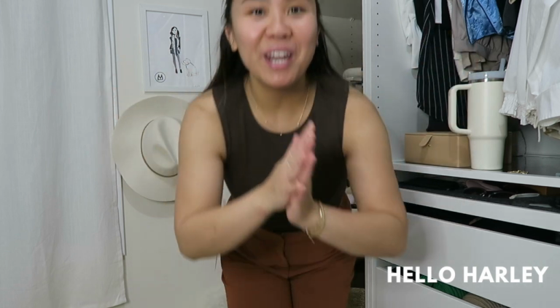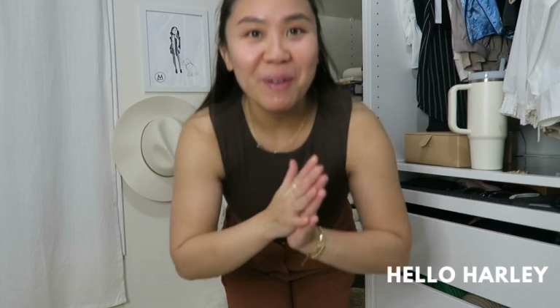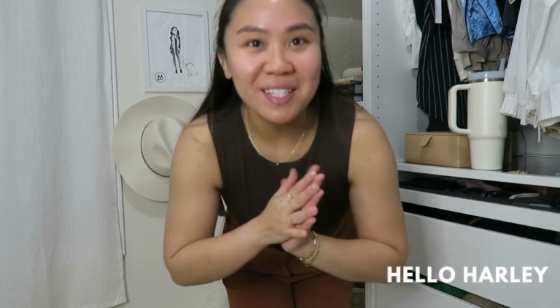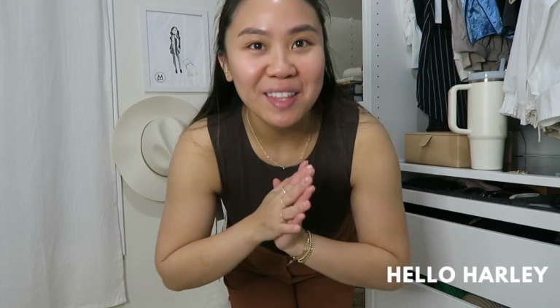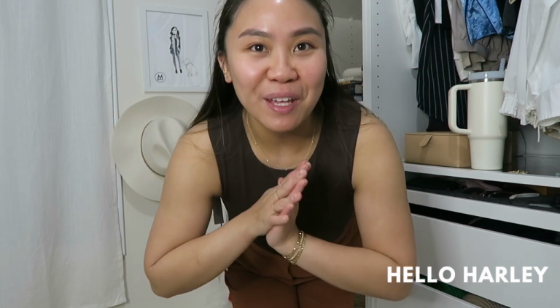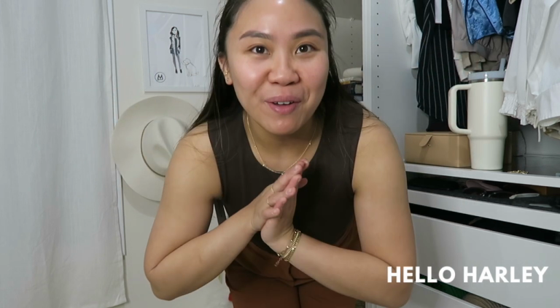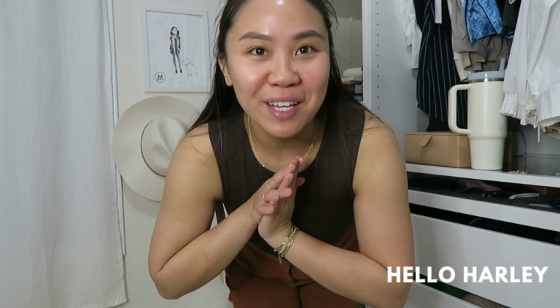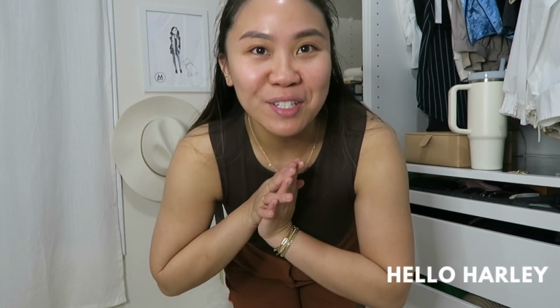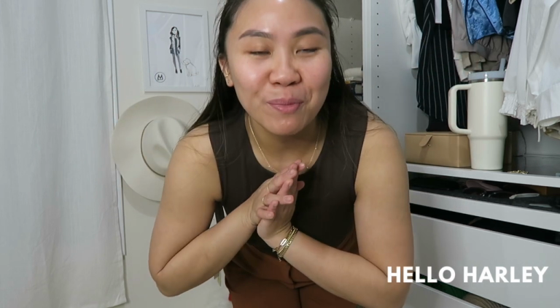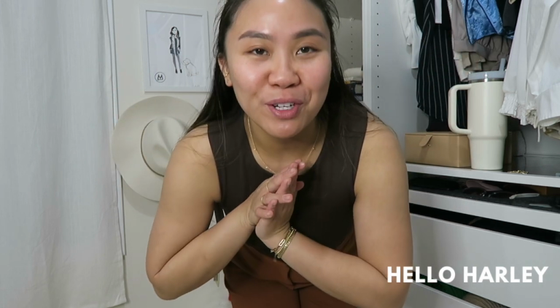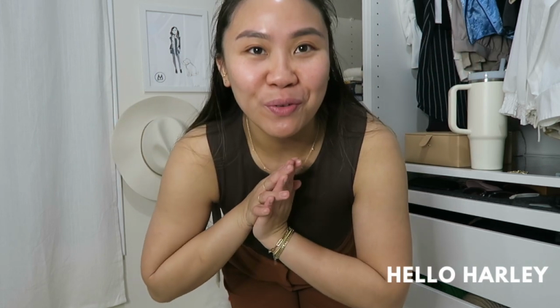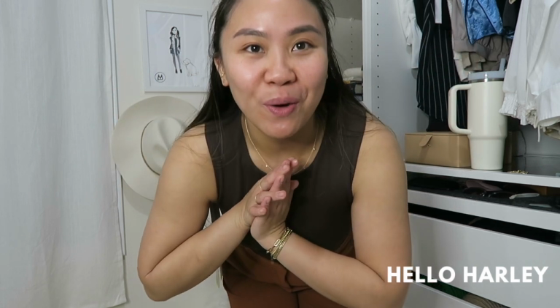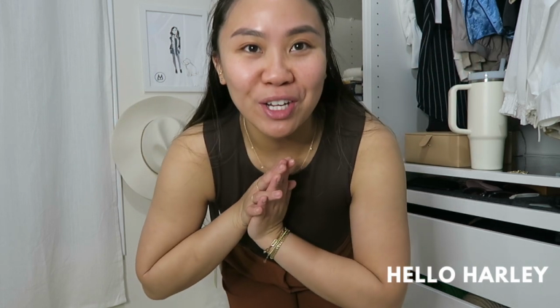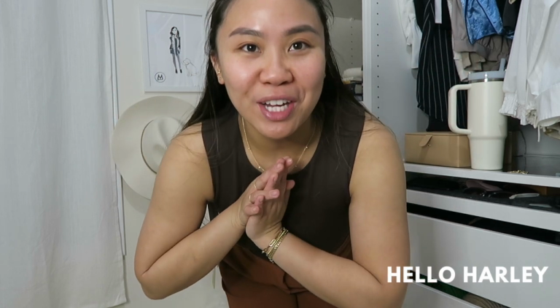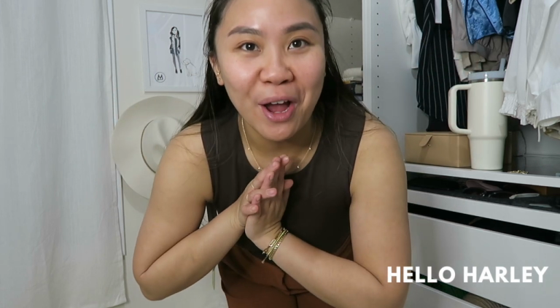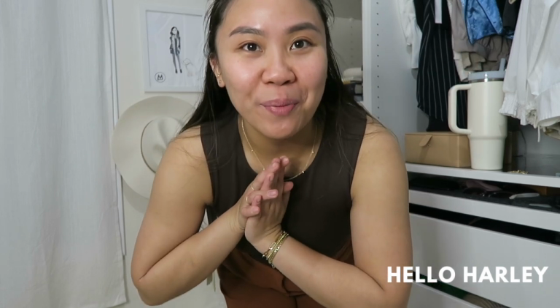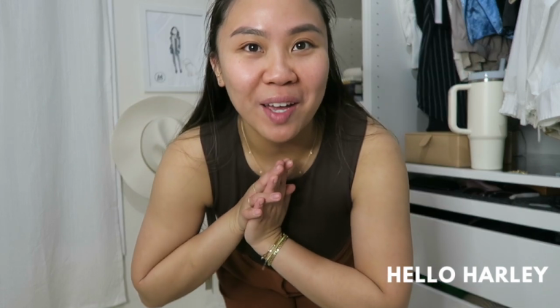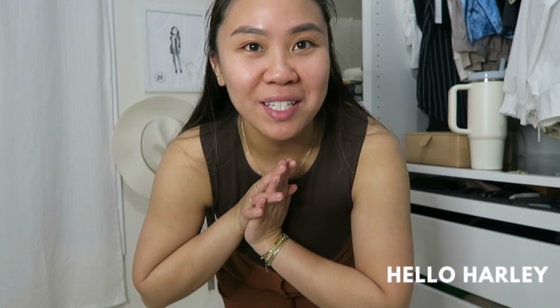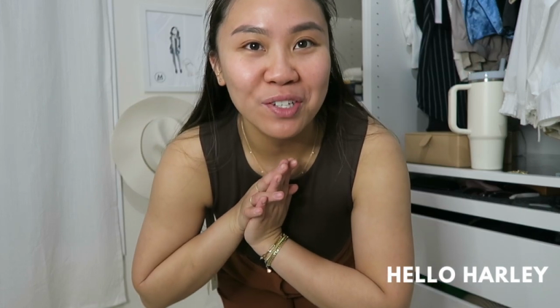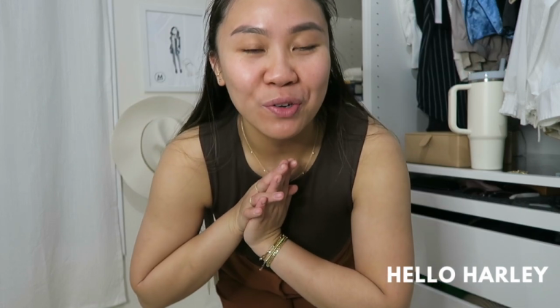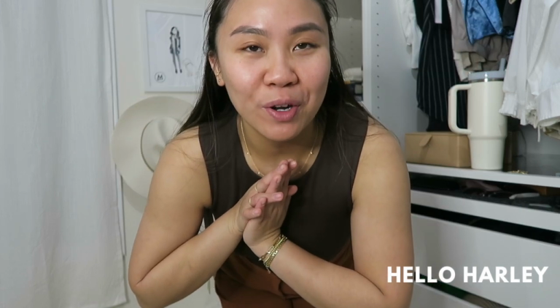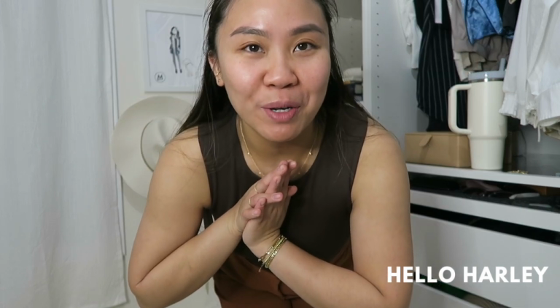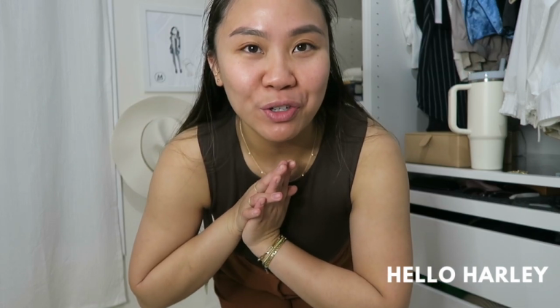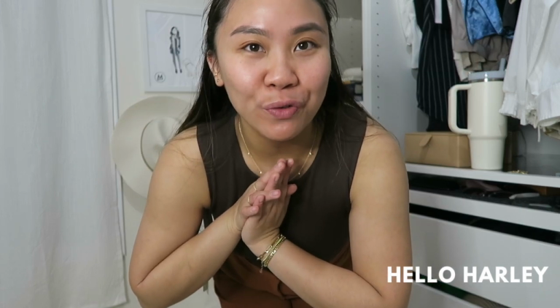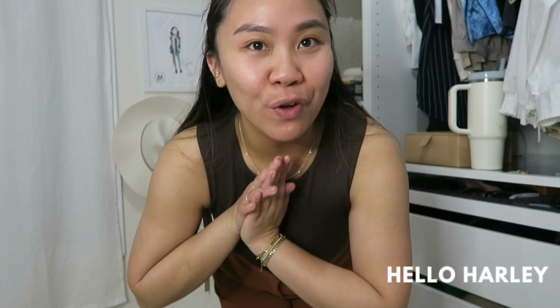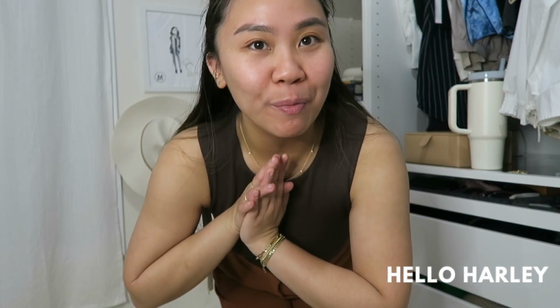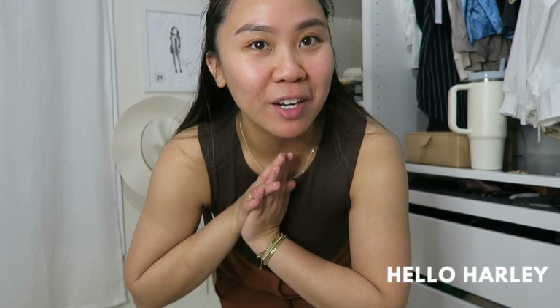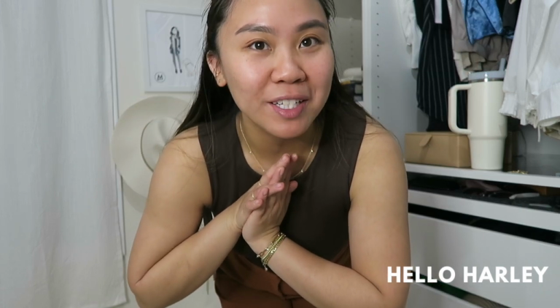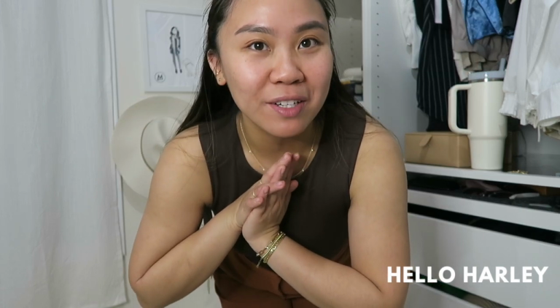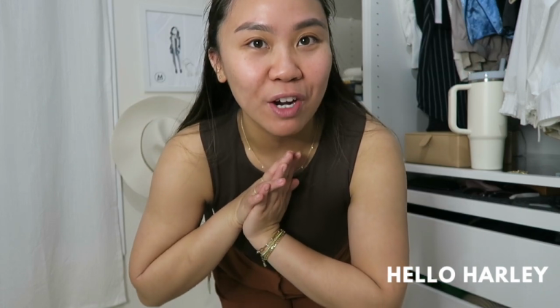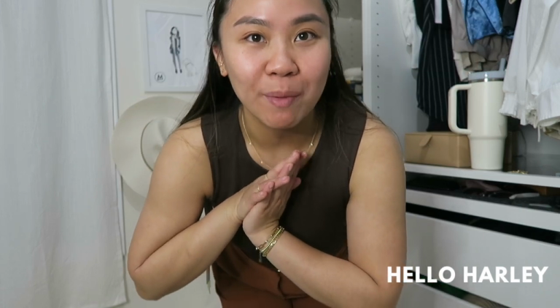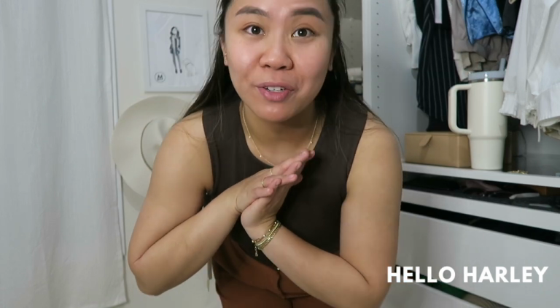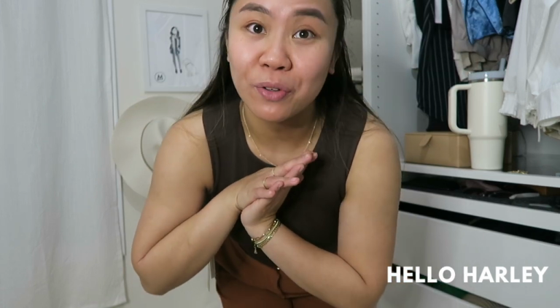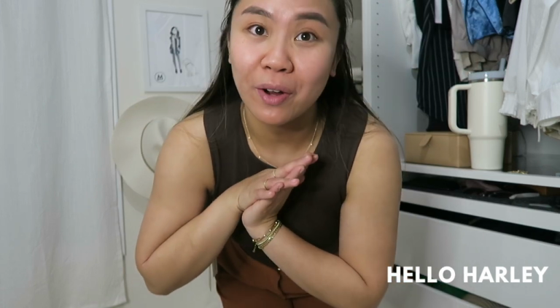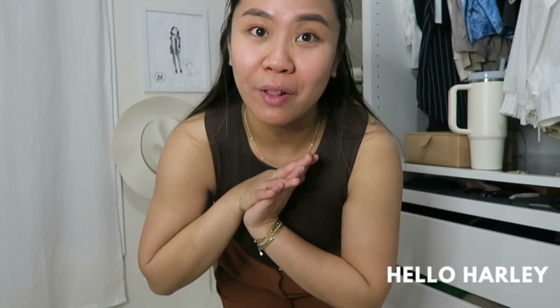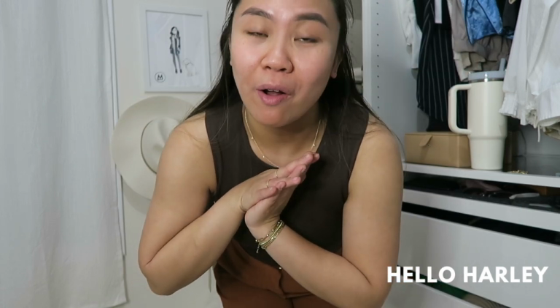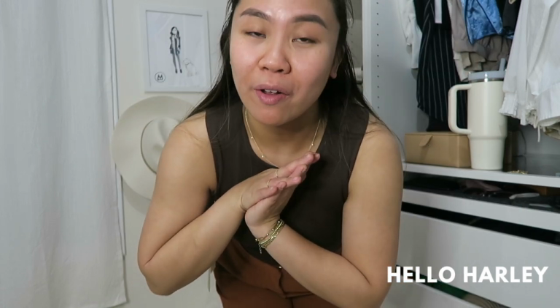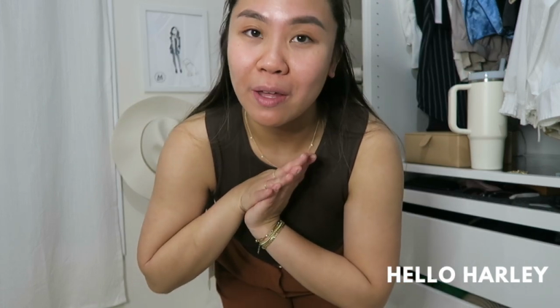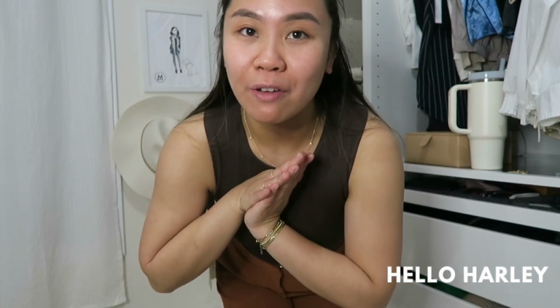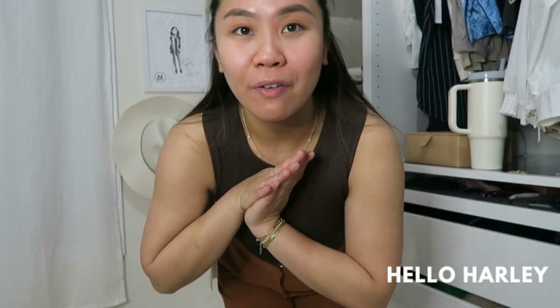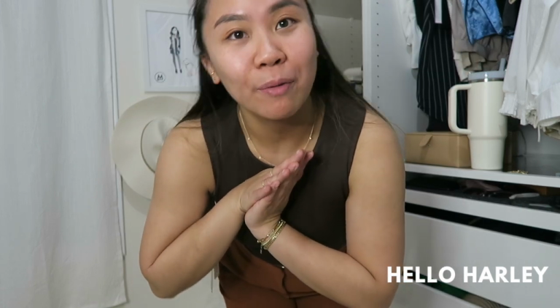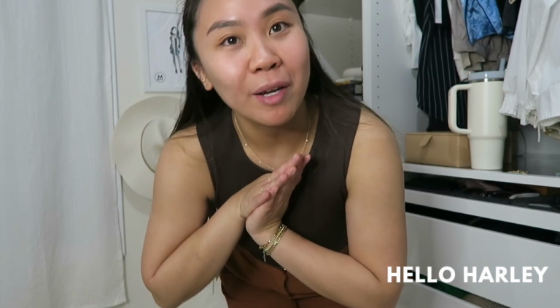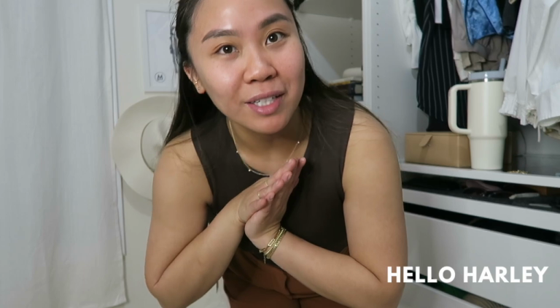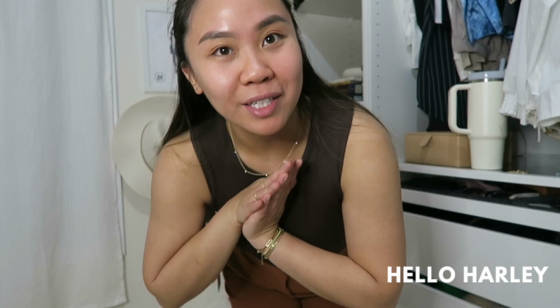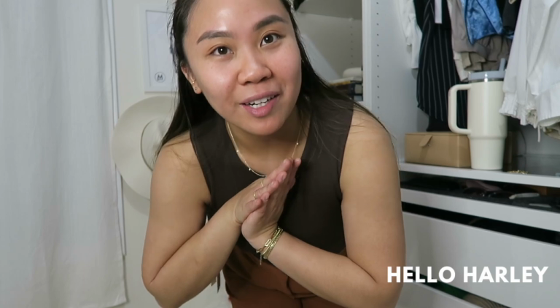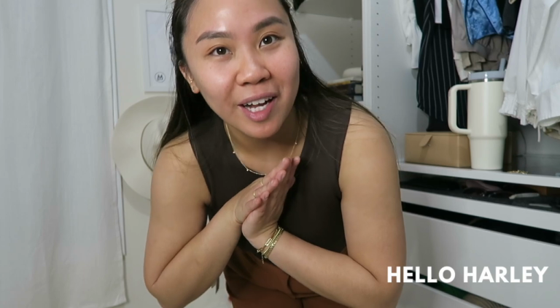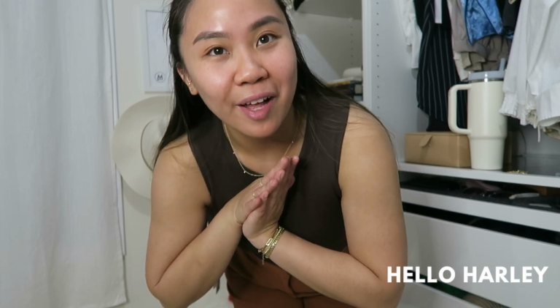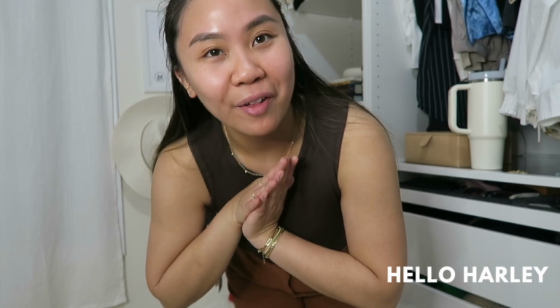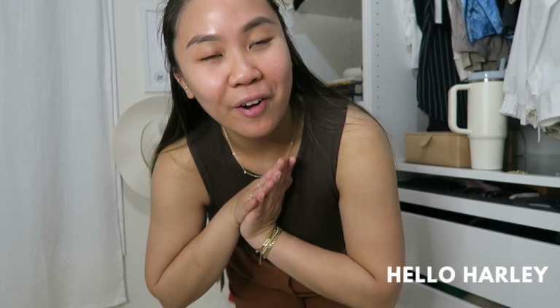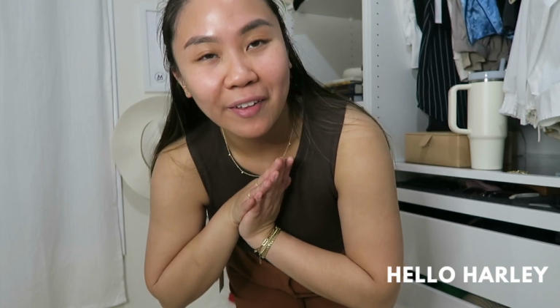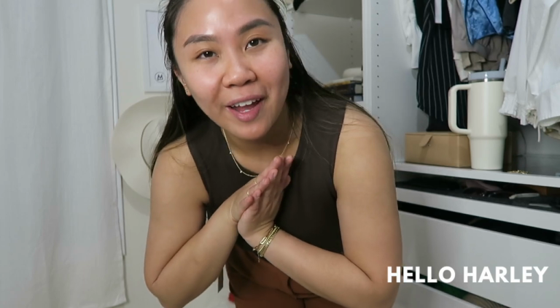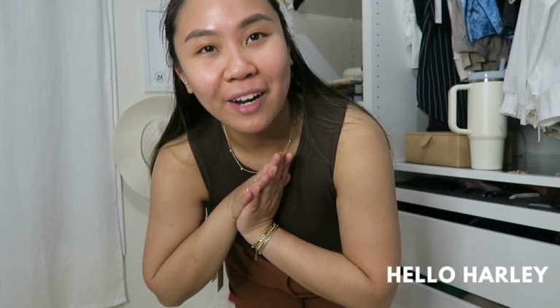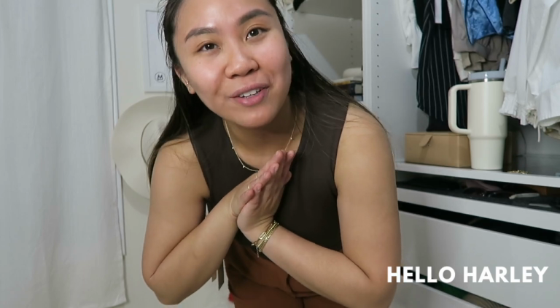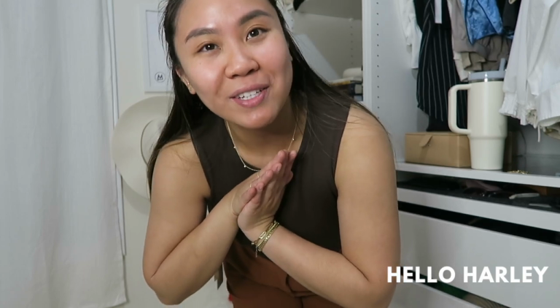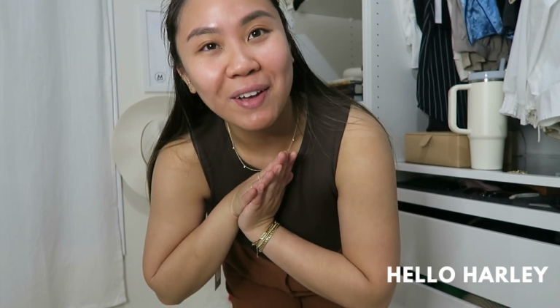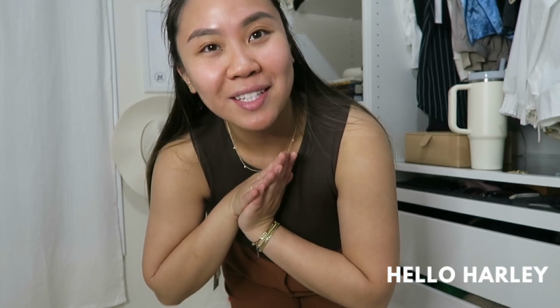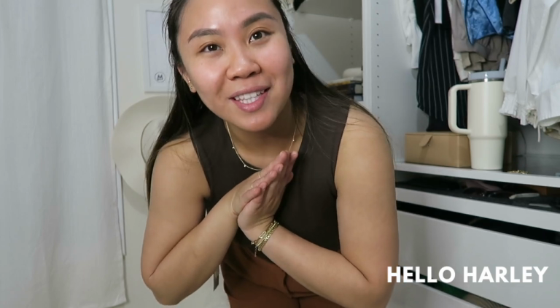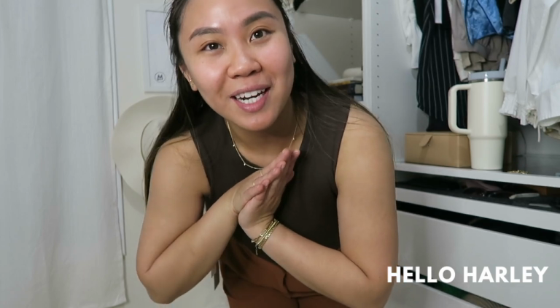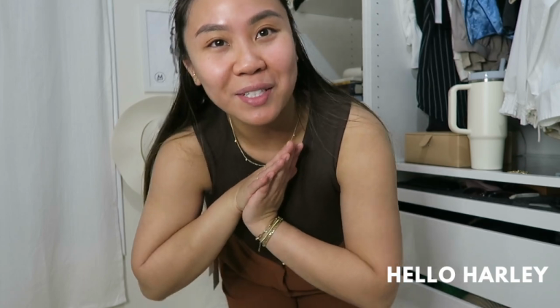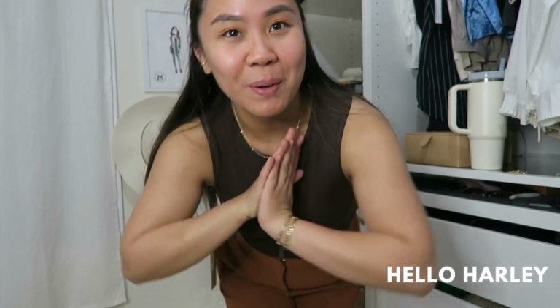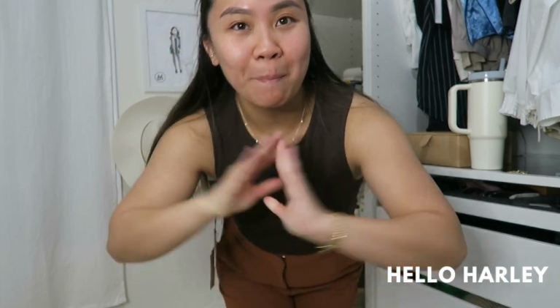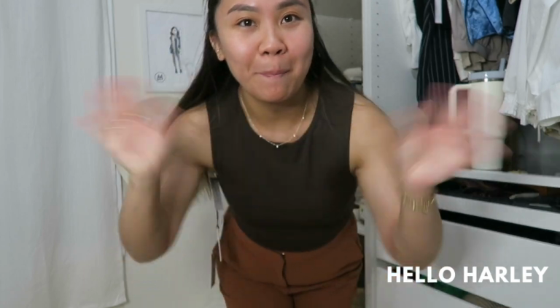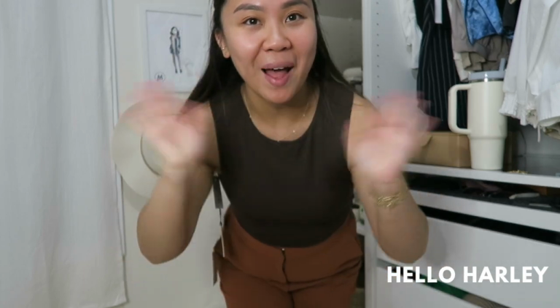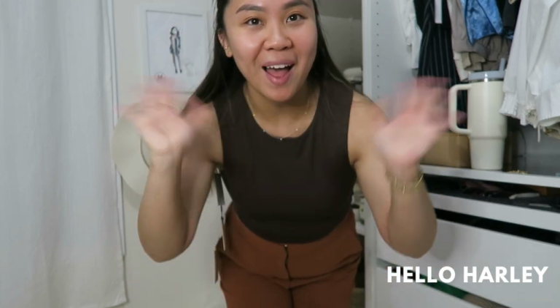Anyways, thank you guys so much for watching. I hope you guys enjoyed. Make sure to follow me on Instagram at underscore helloharley, follow me on TikTok at helloharley, and I'll see you guys in the next one. Bye!